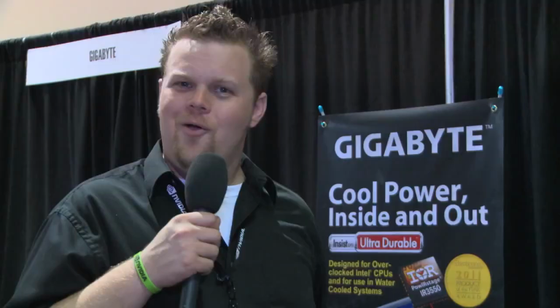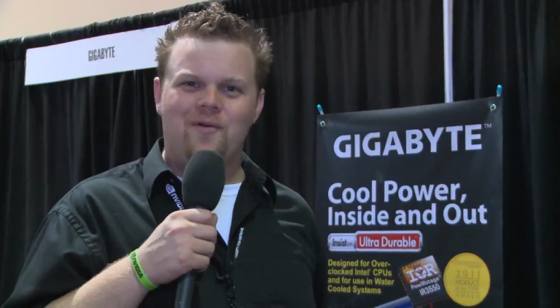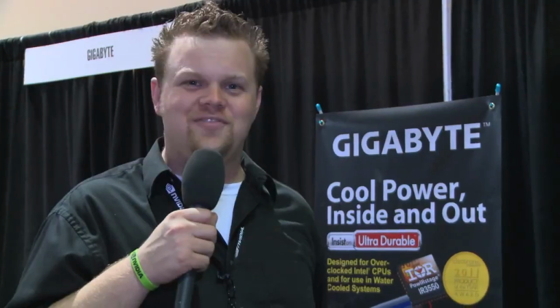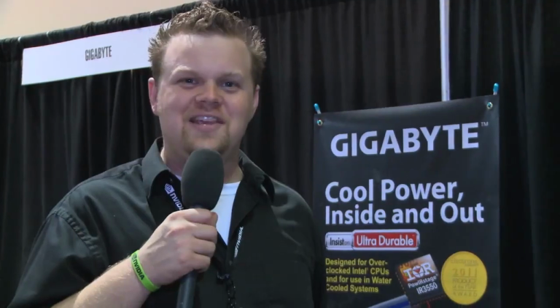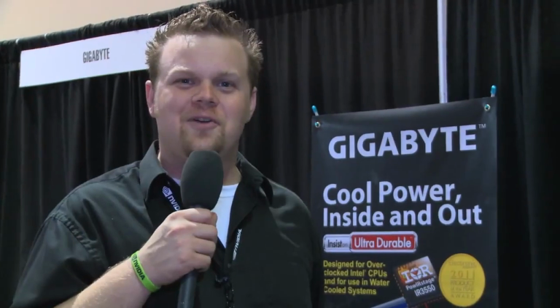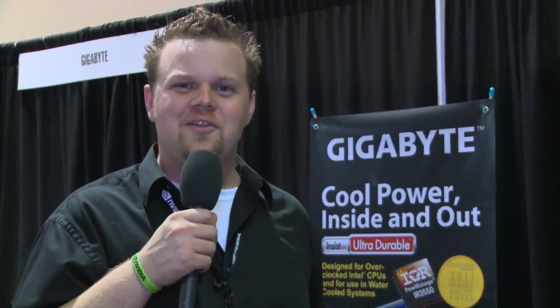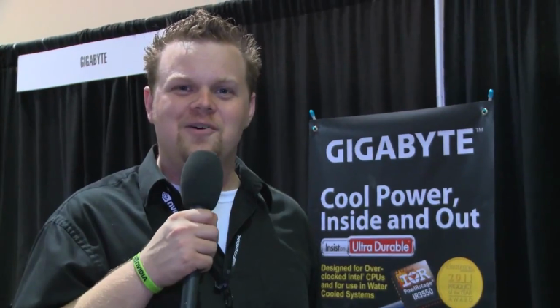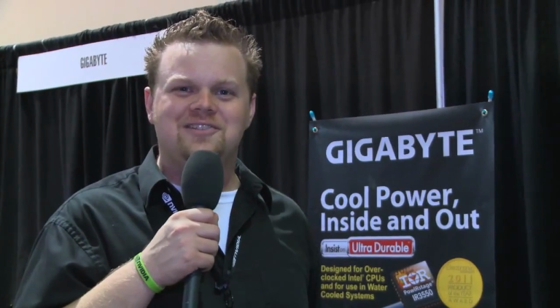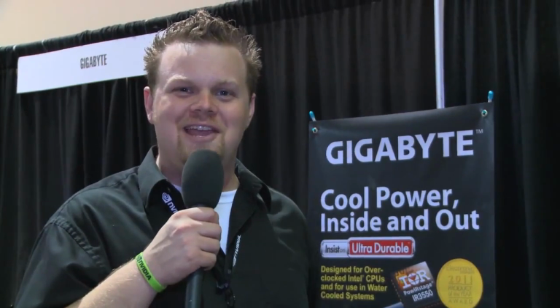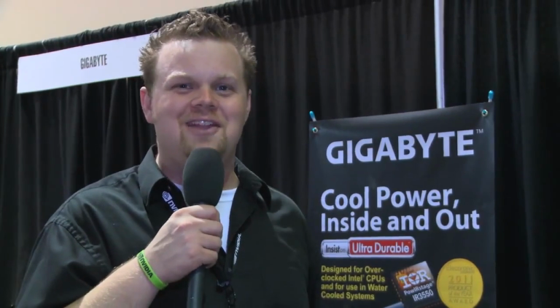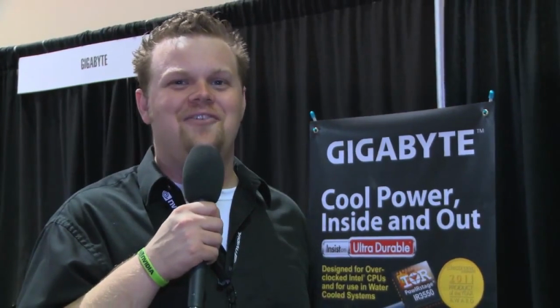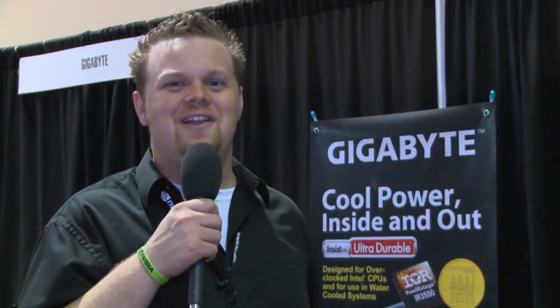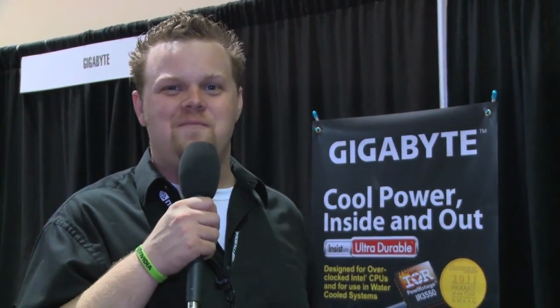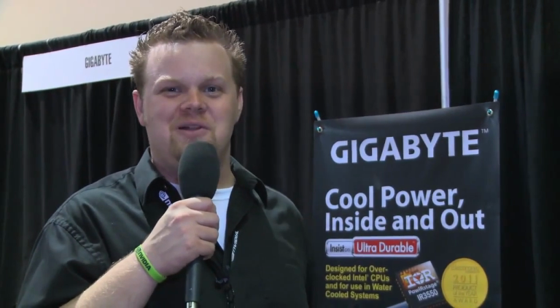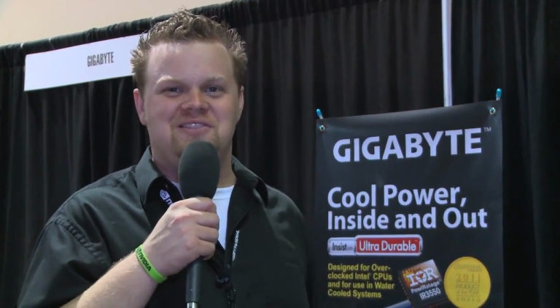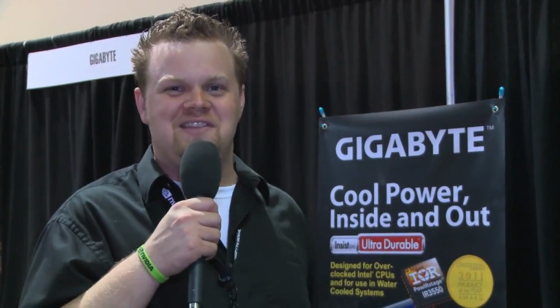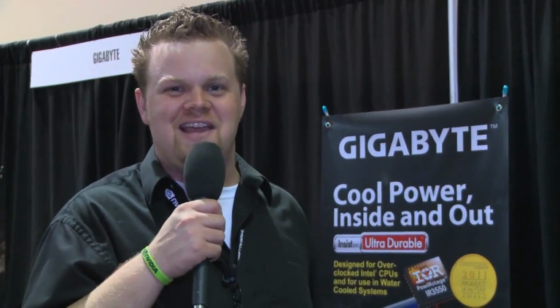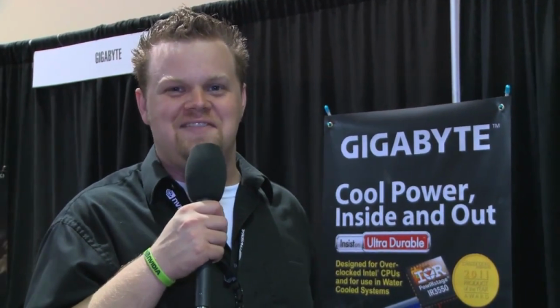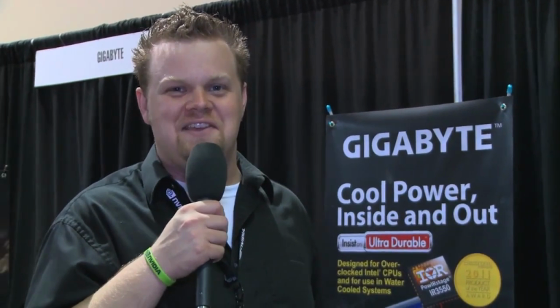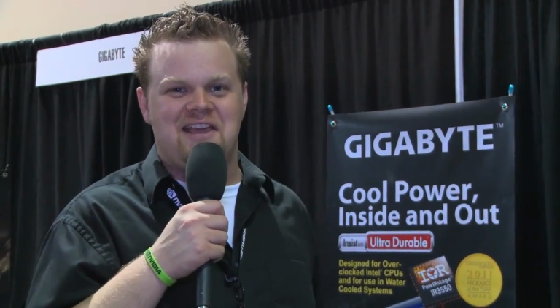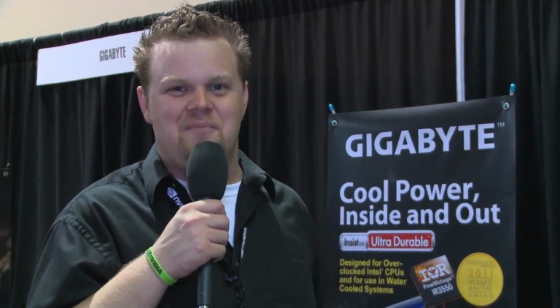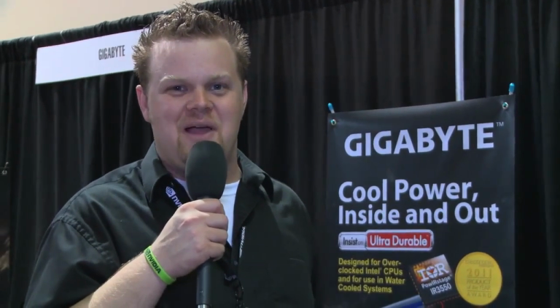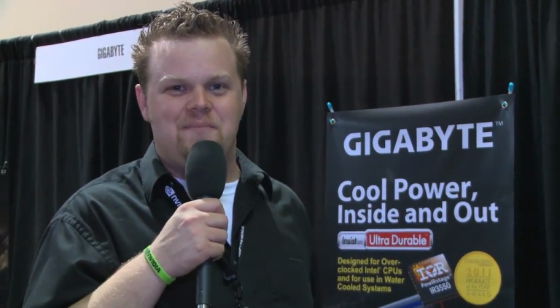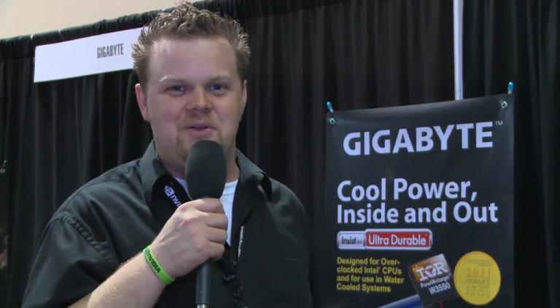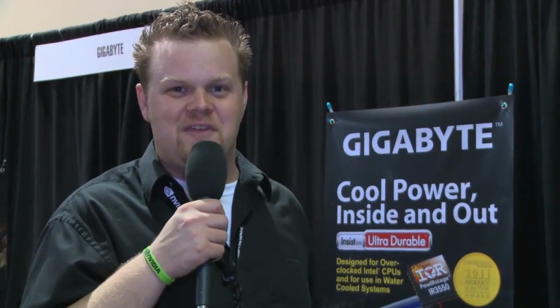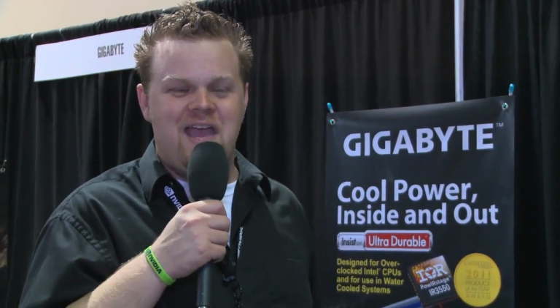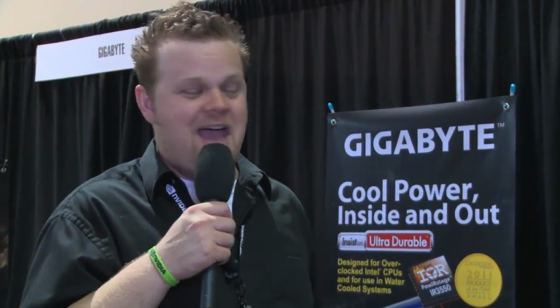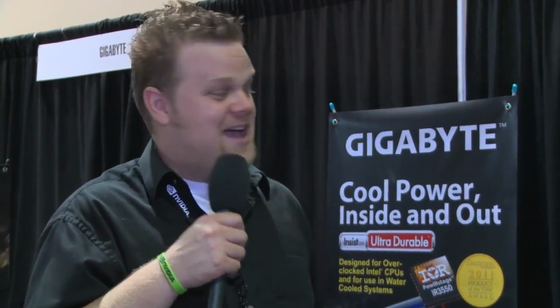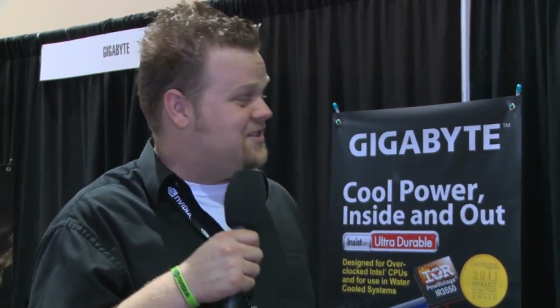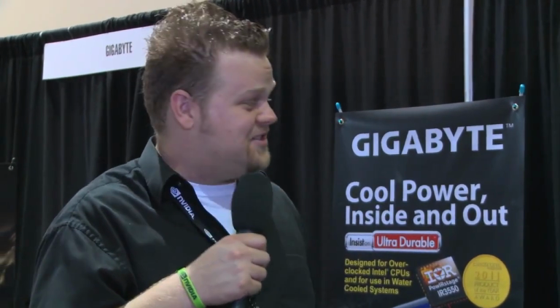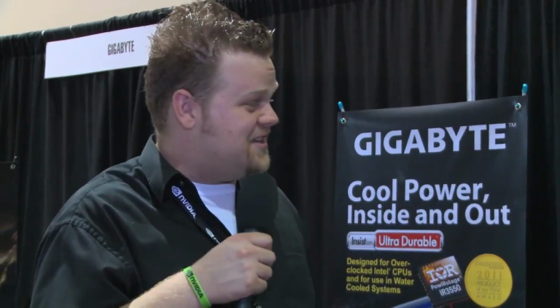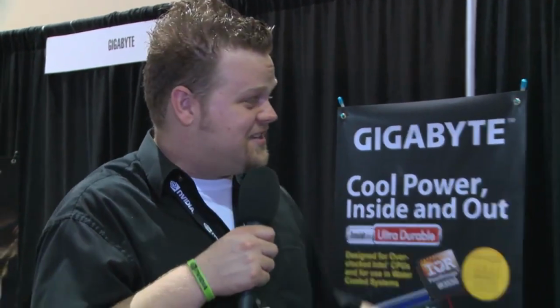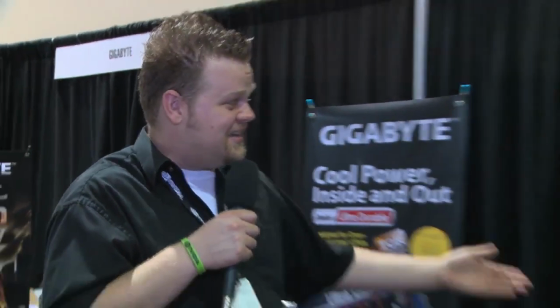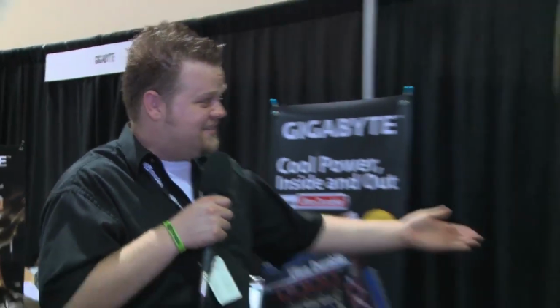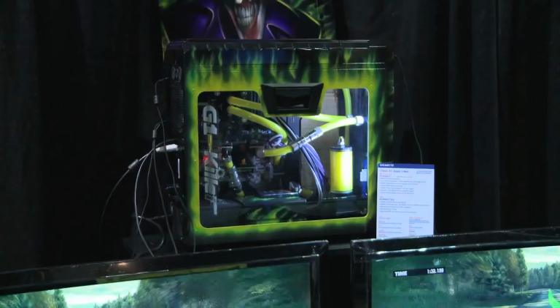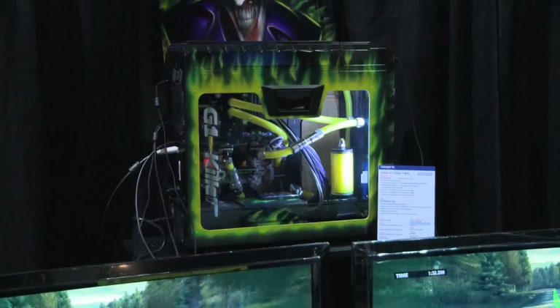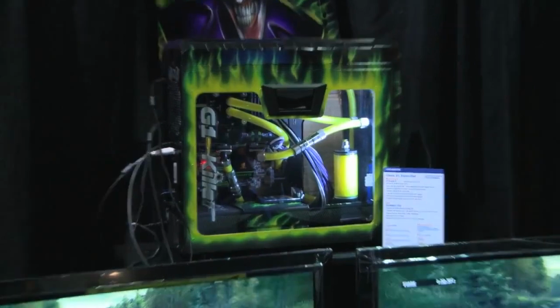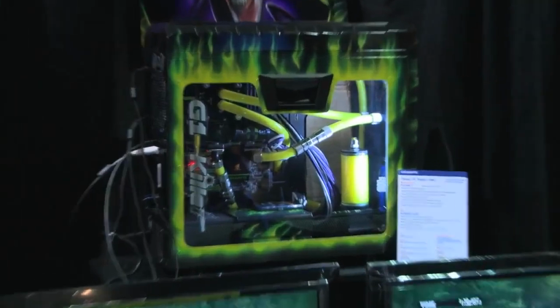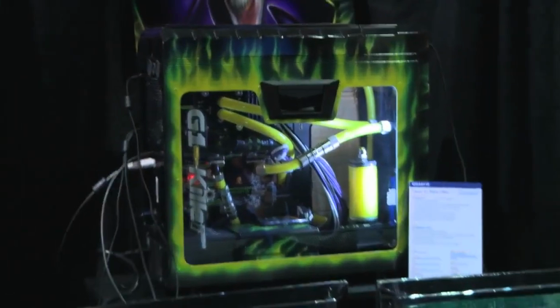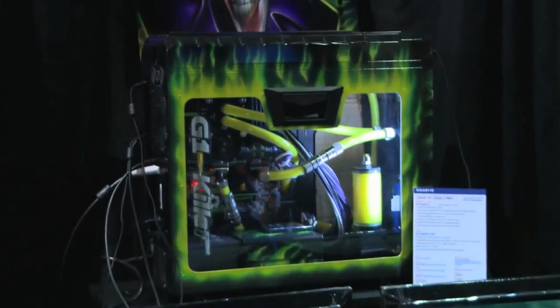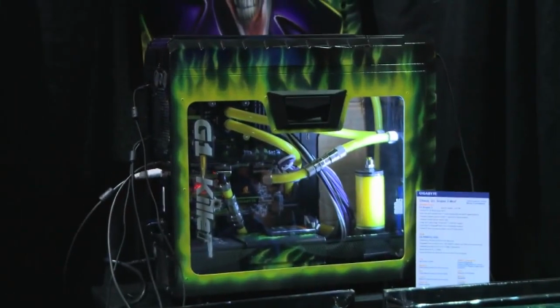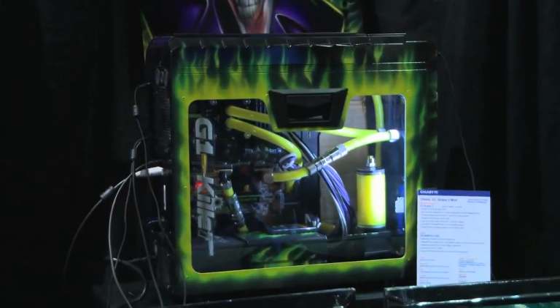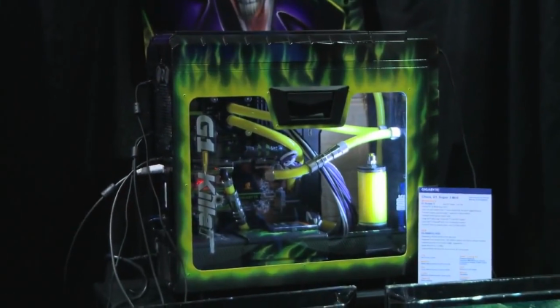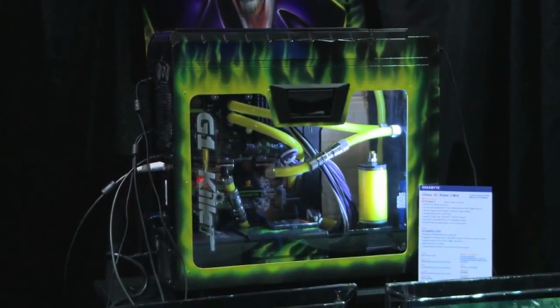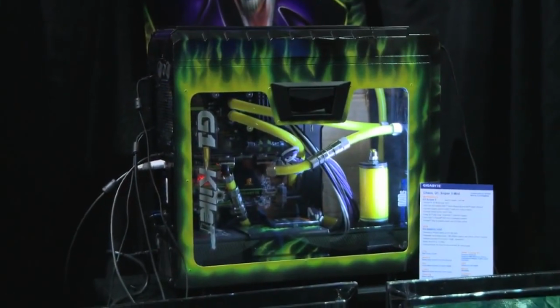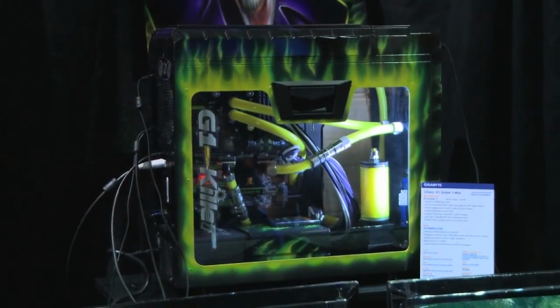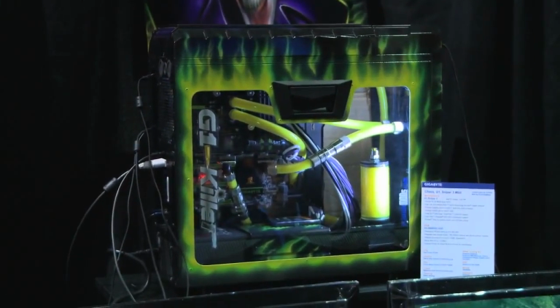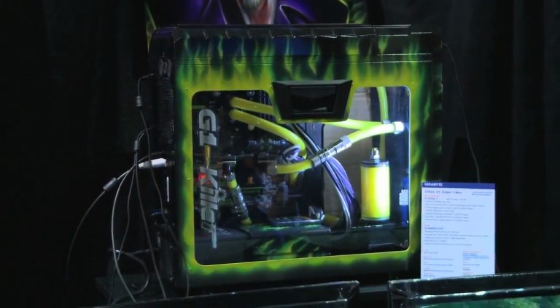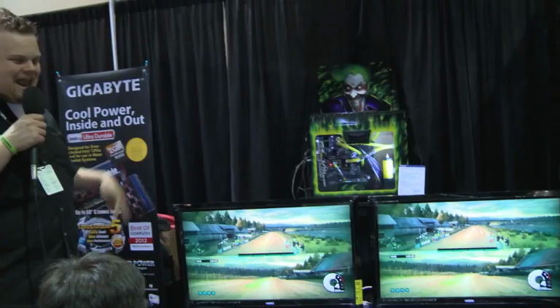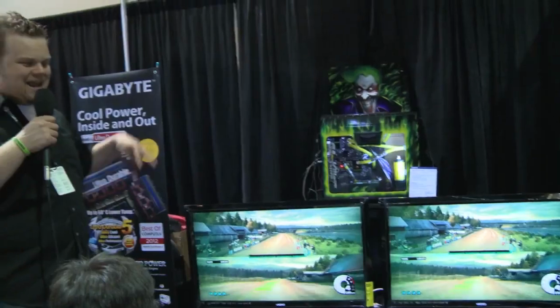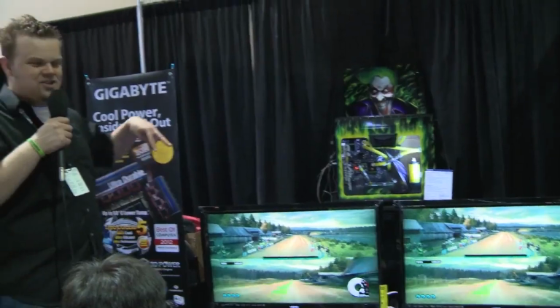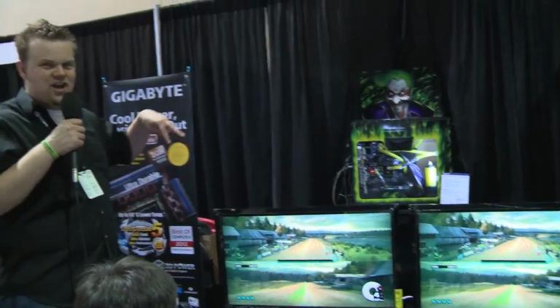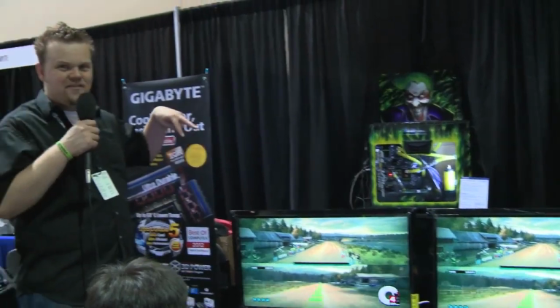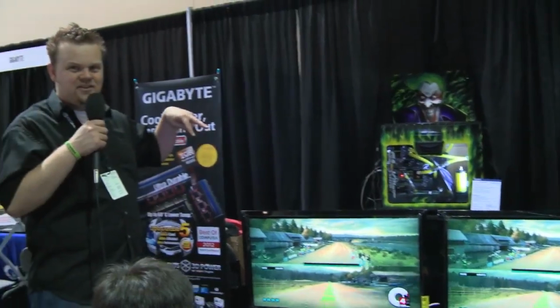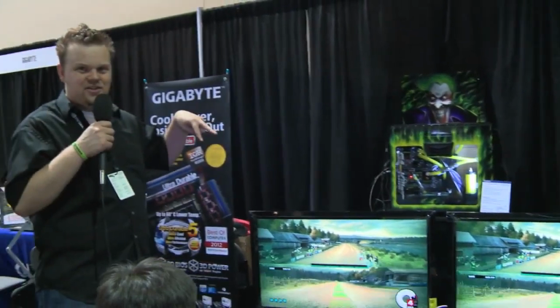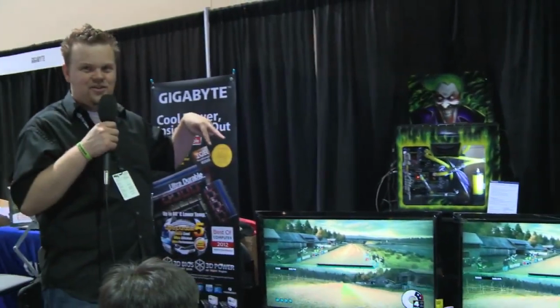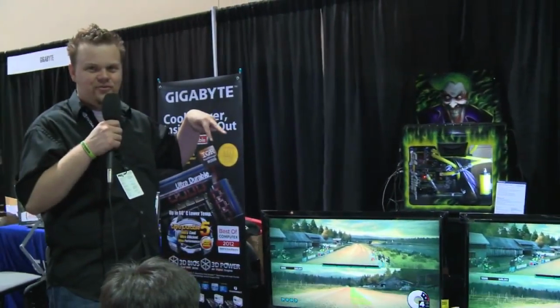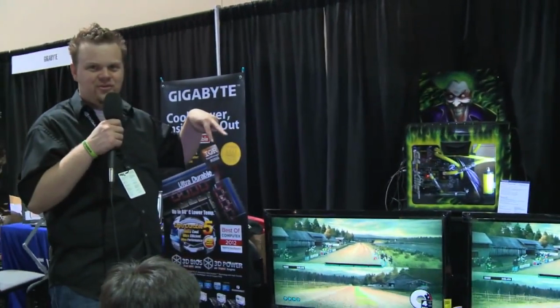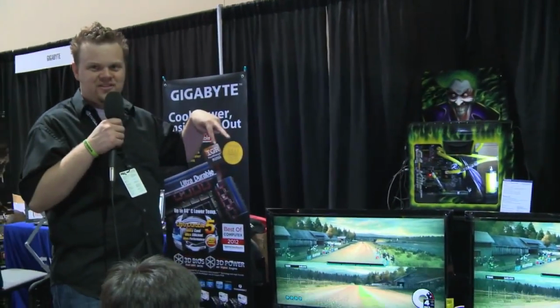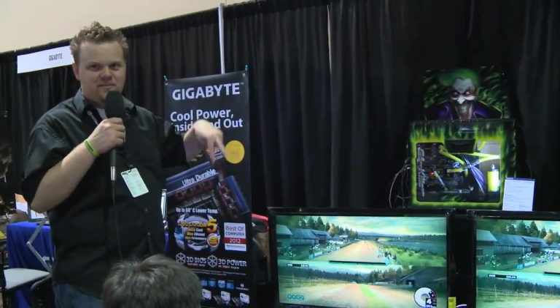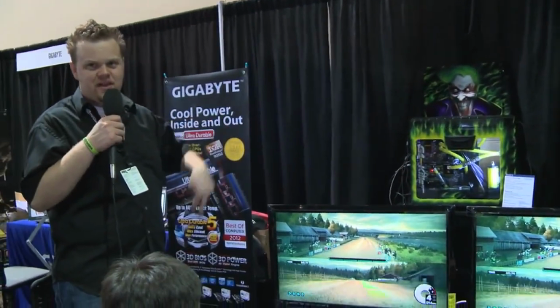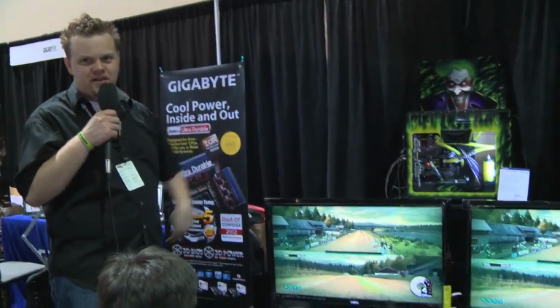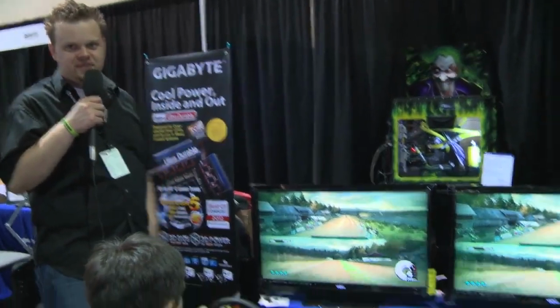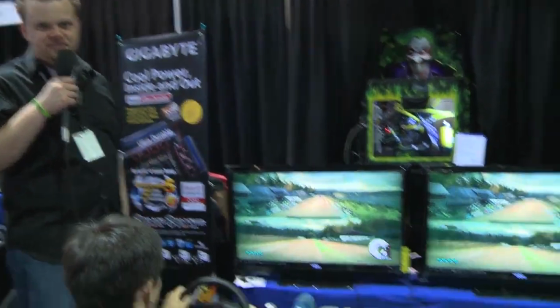We've seen one of the most innovative builds of the day at the Gigabyte booth. As you can see, the 660 Ti is fully water-cooled and driving two full simulators.